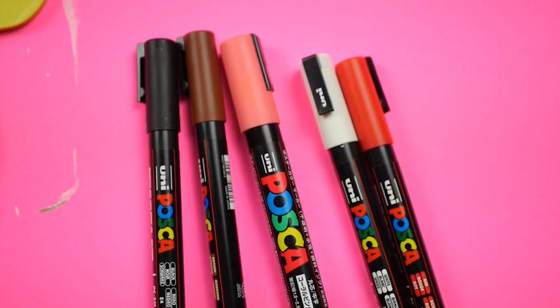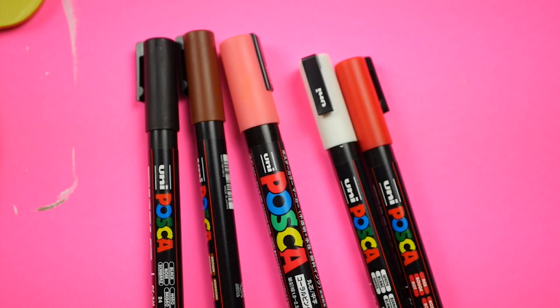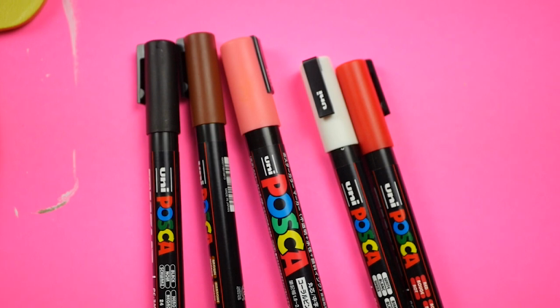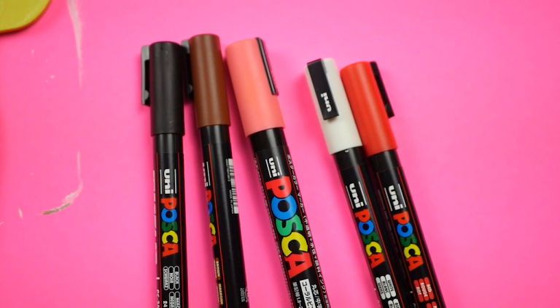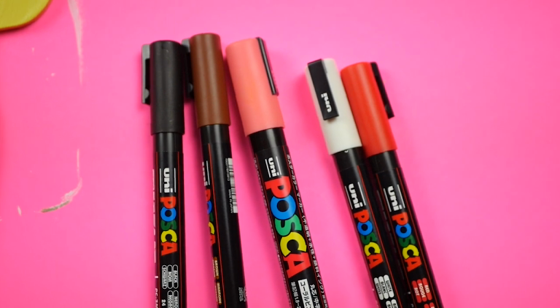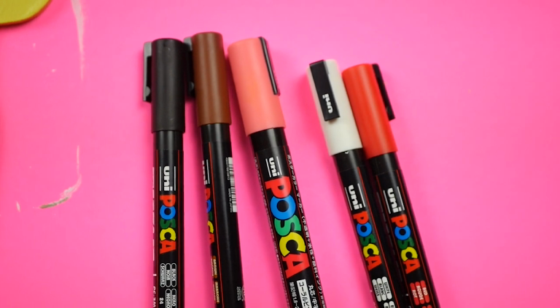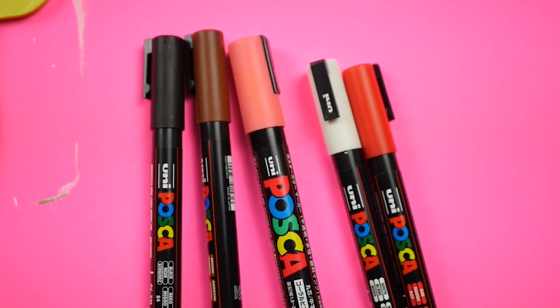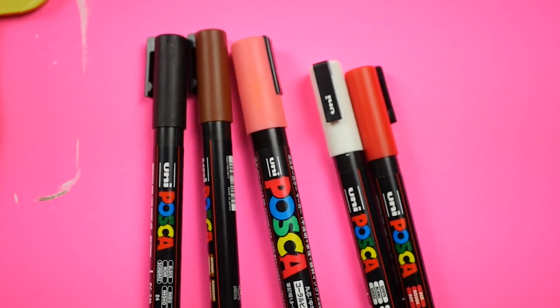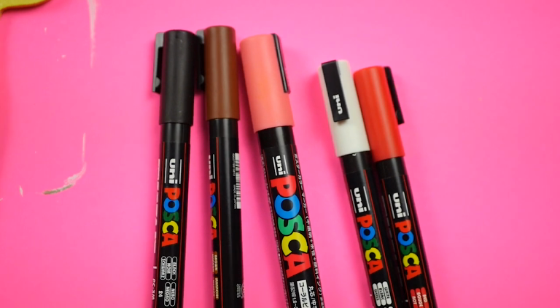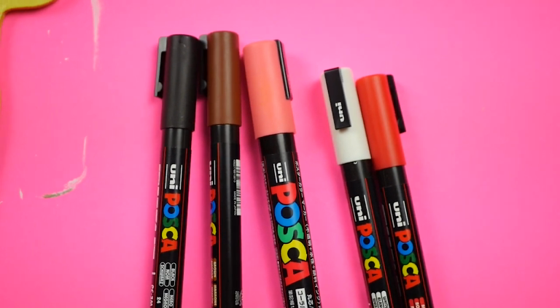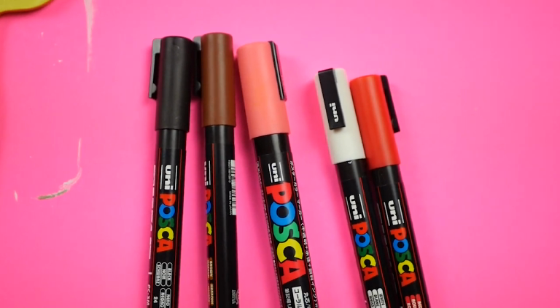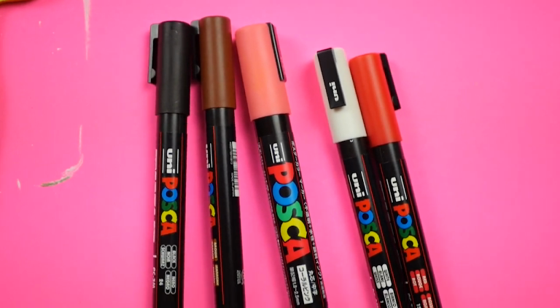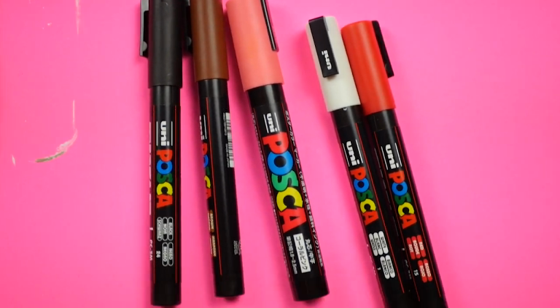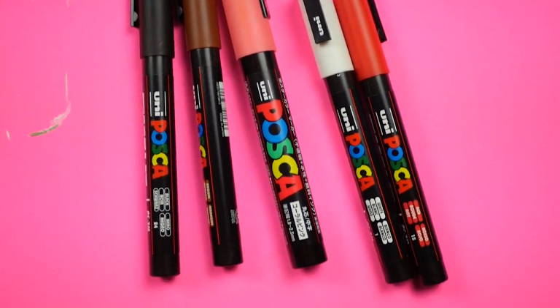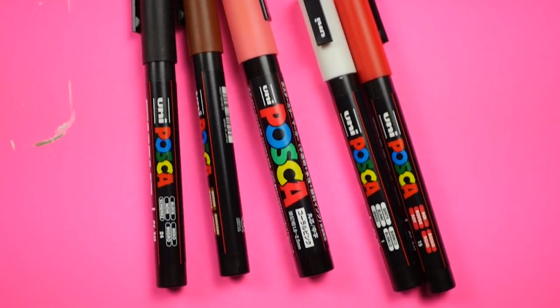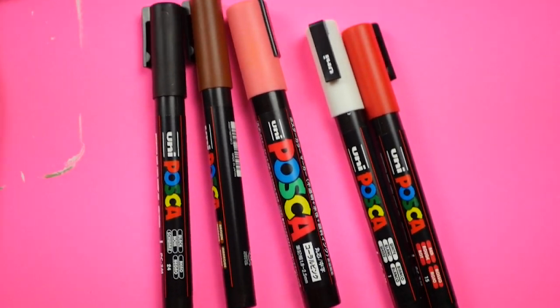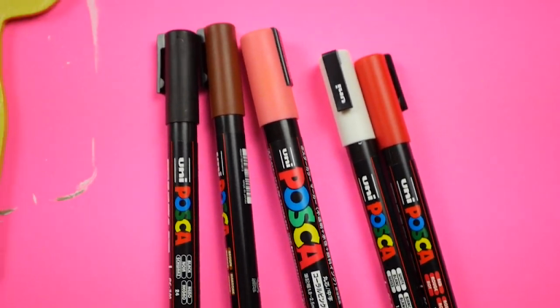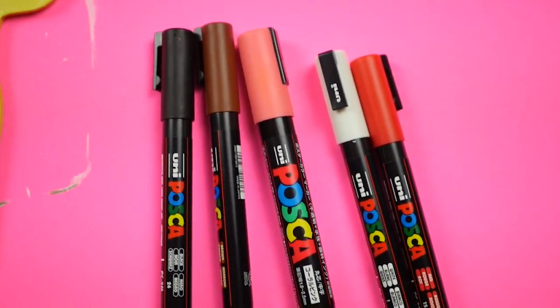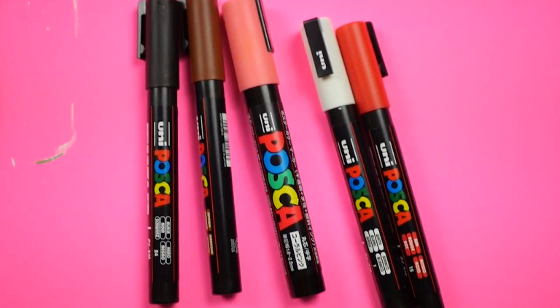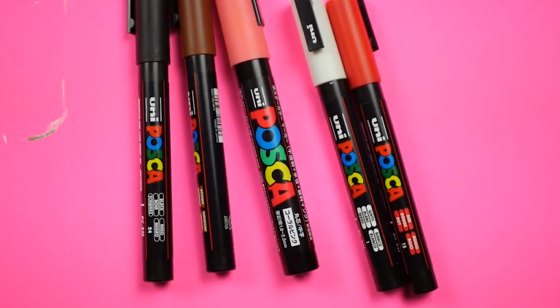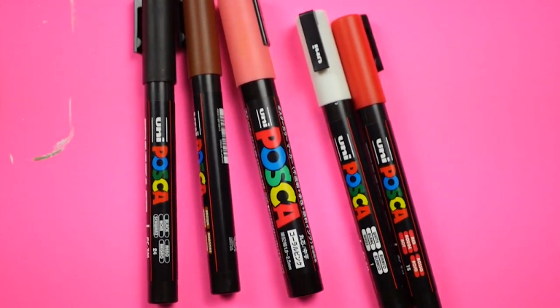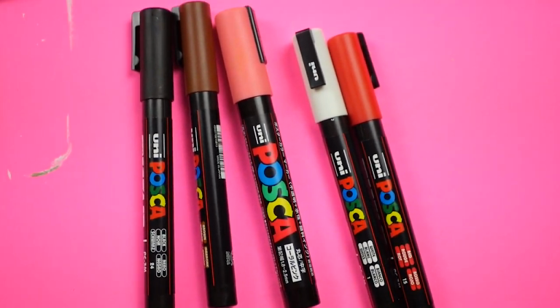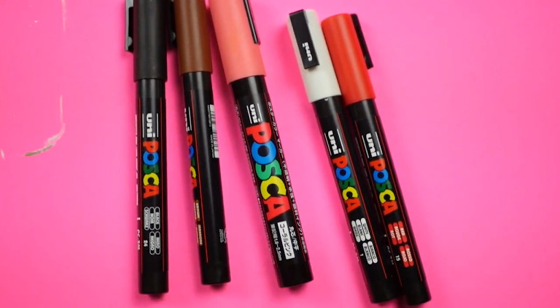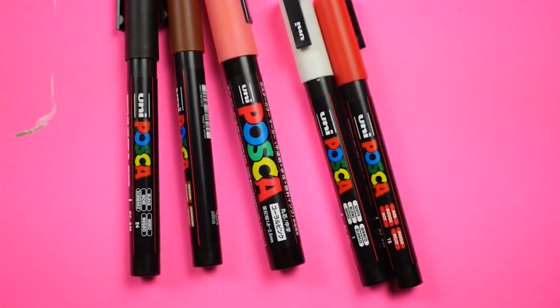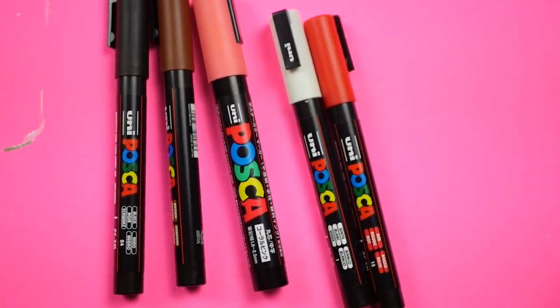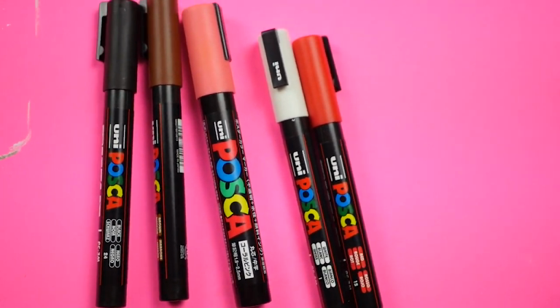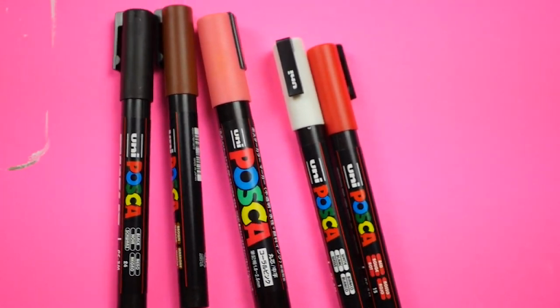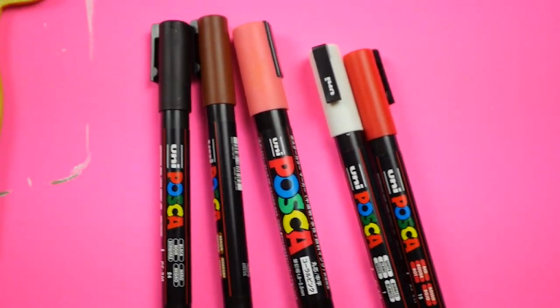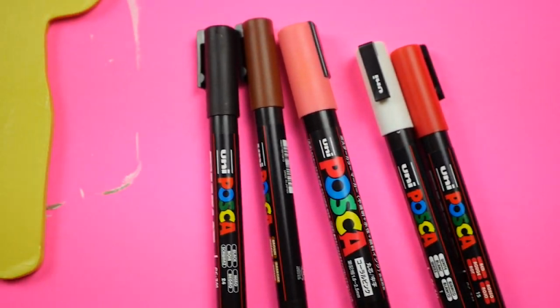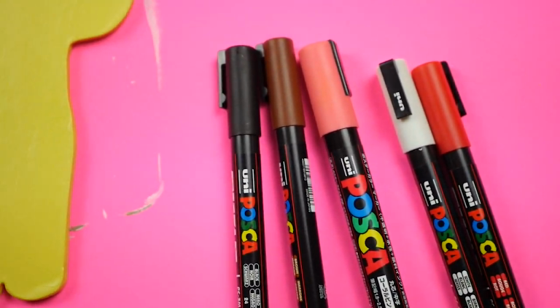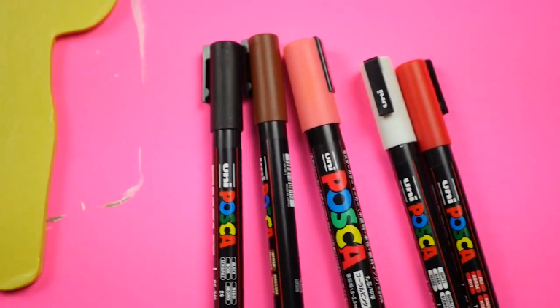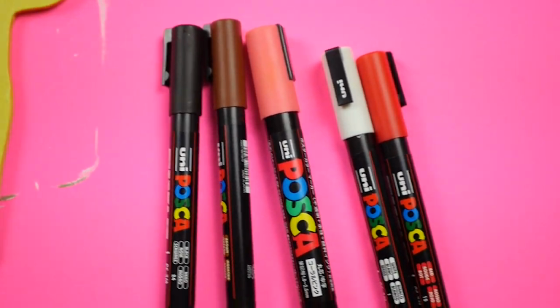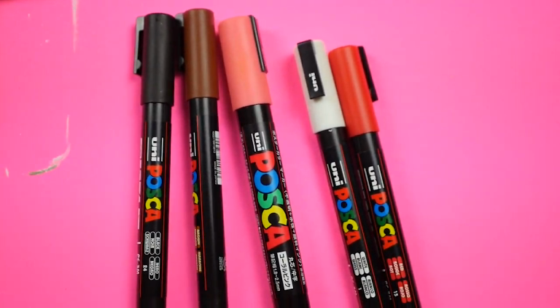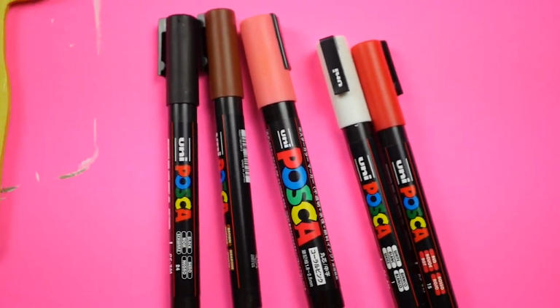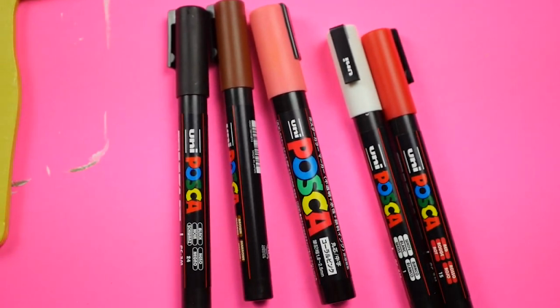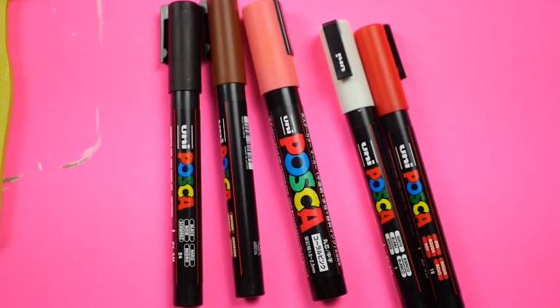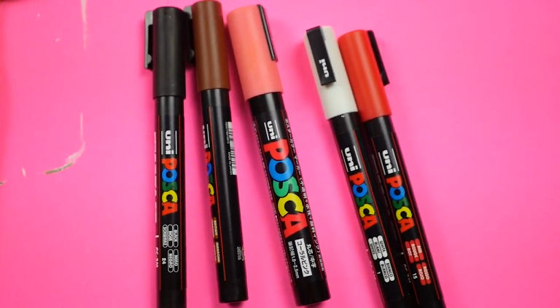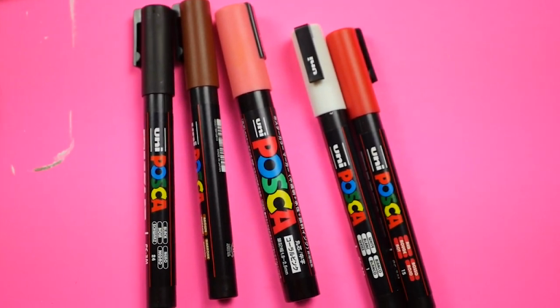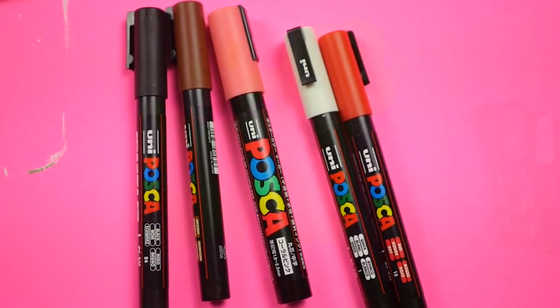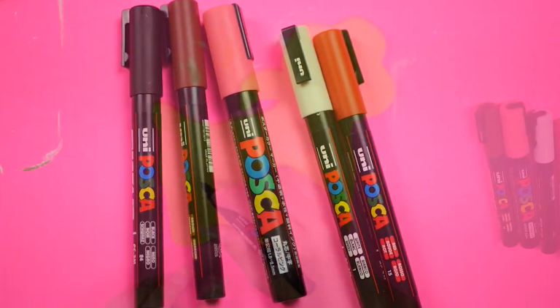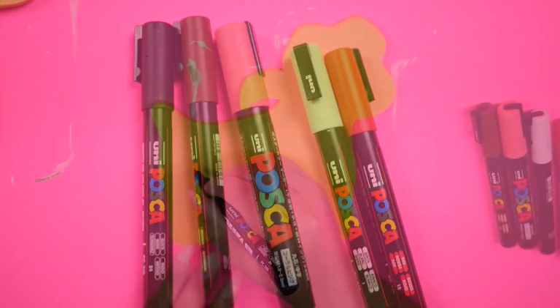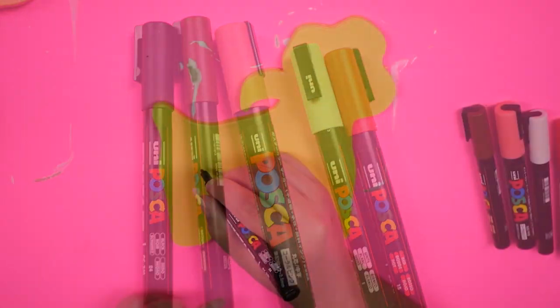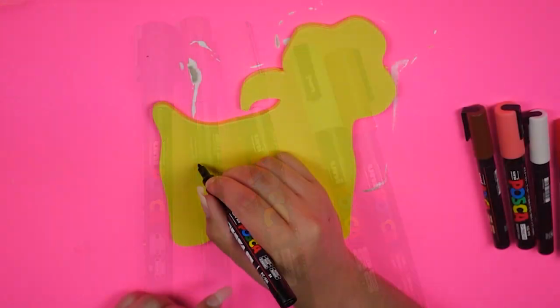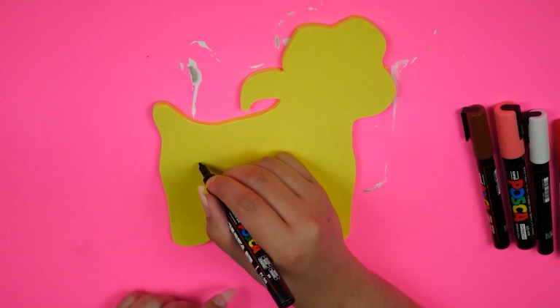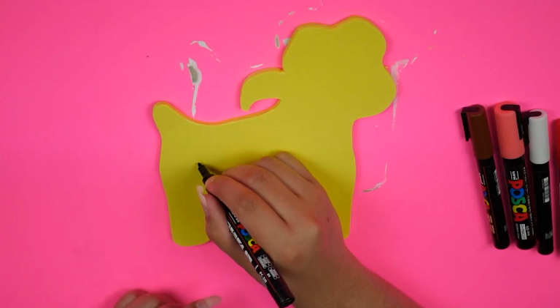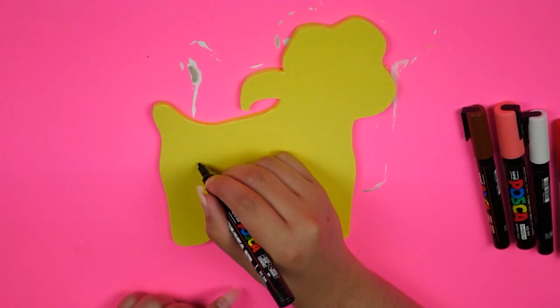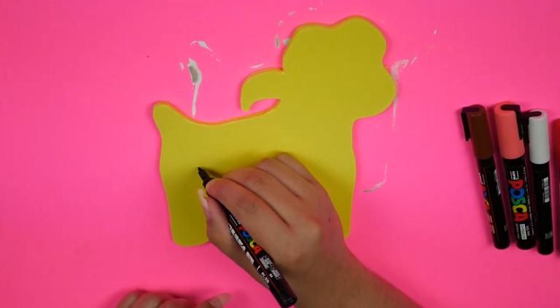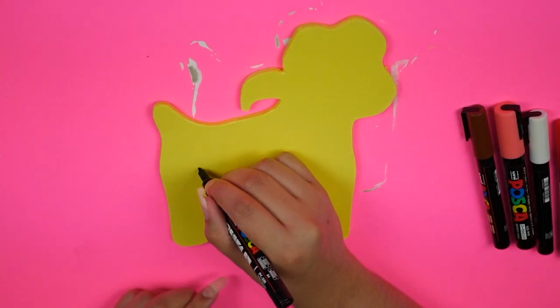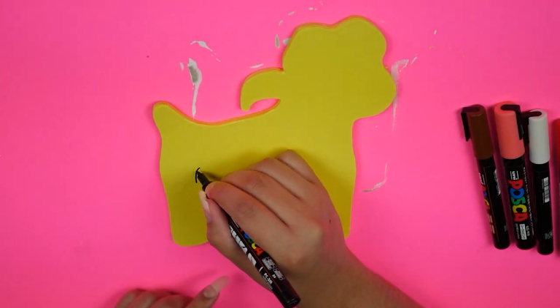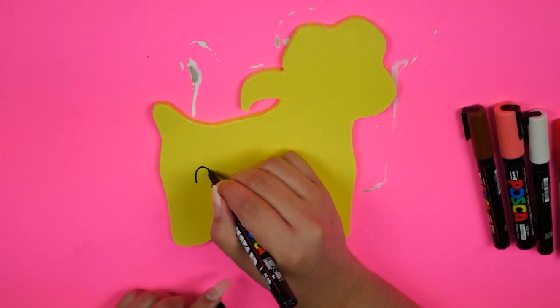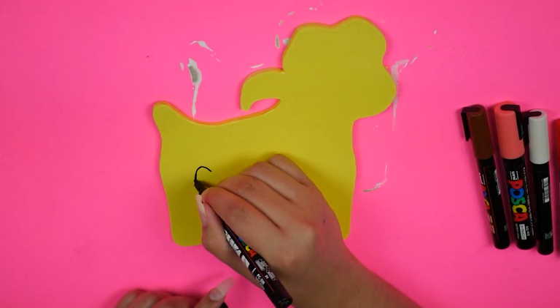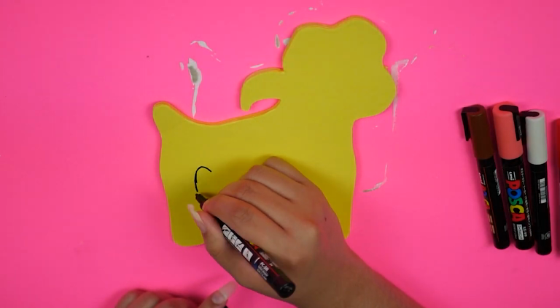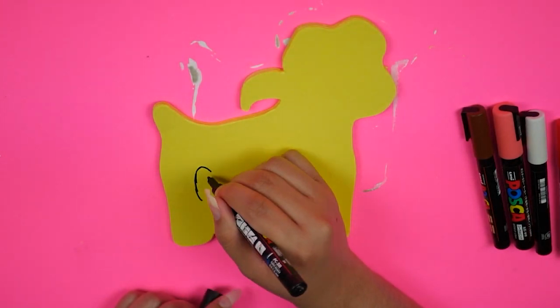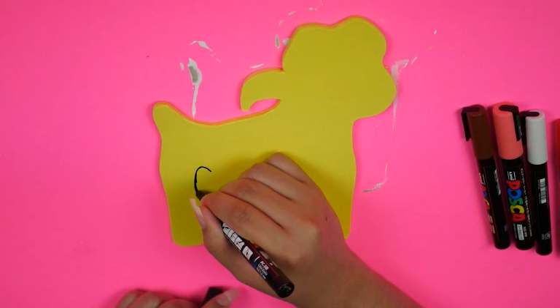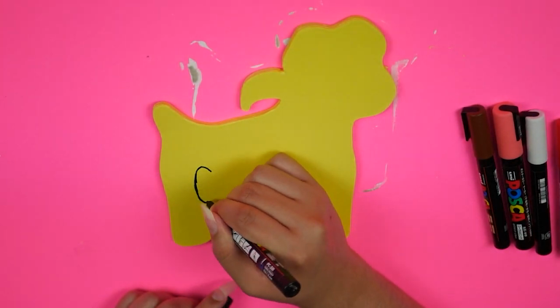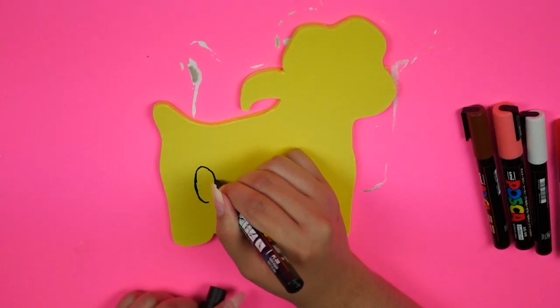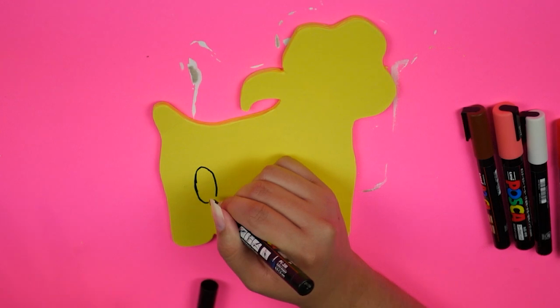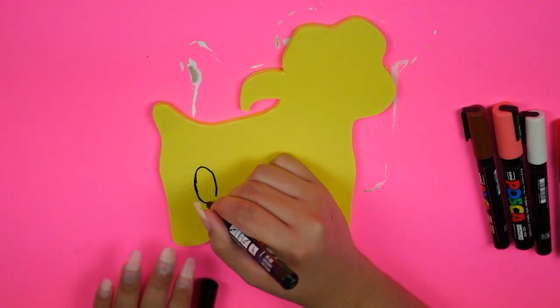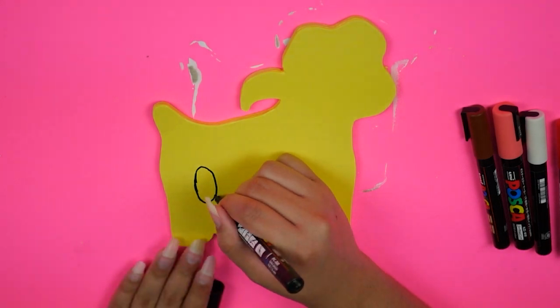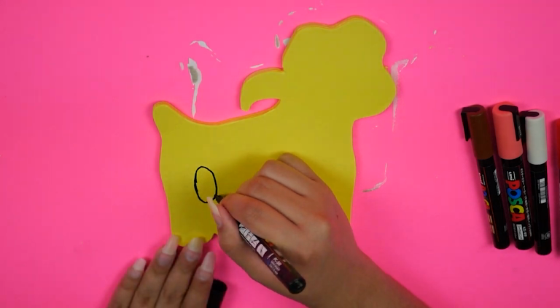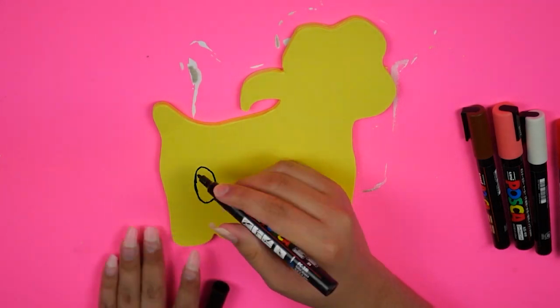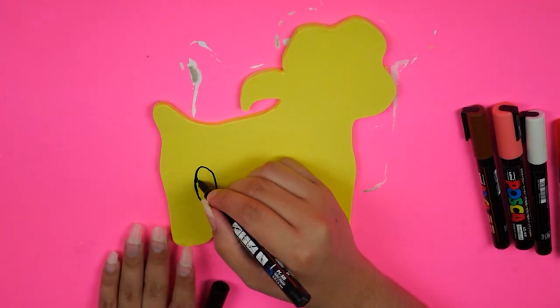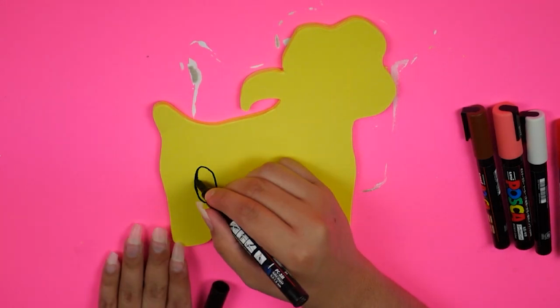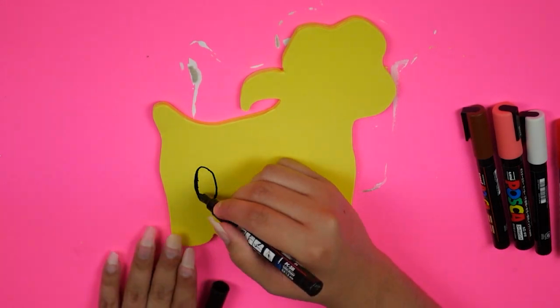These are the Posca paint markers that I used to do all the details after I got a base of yellow down.